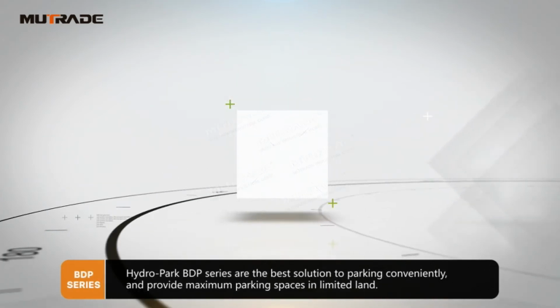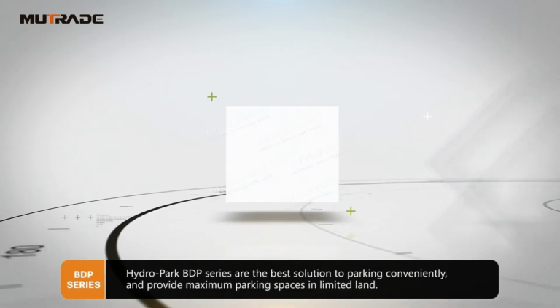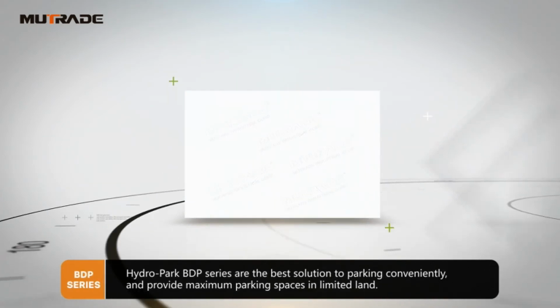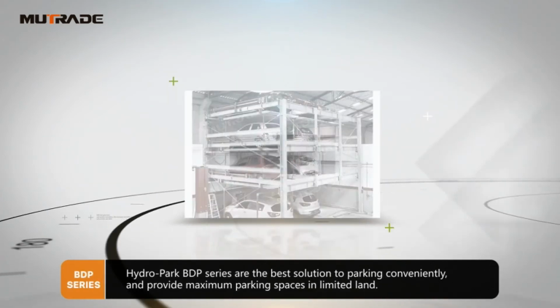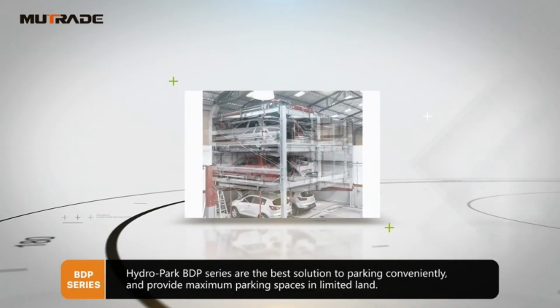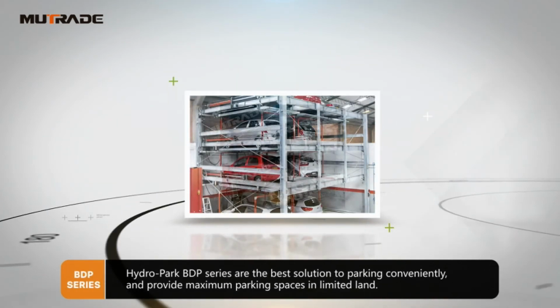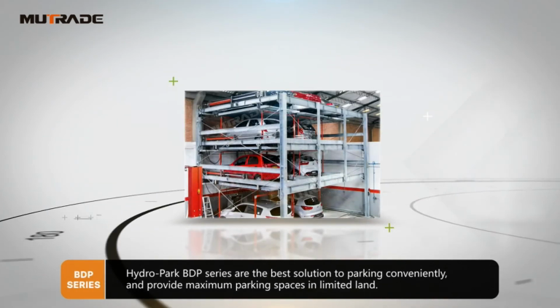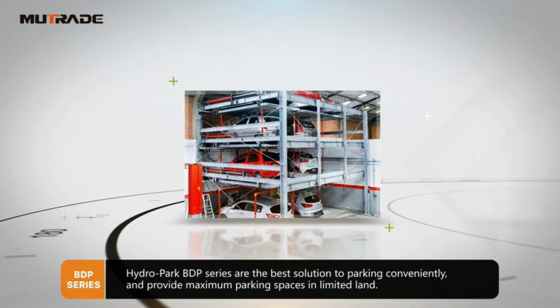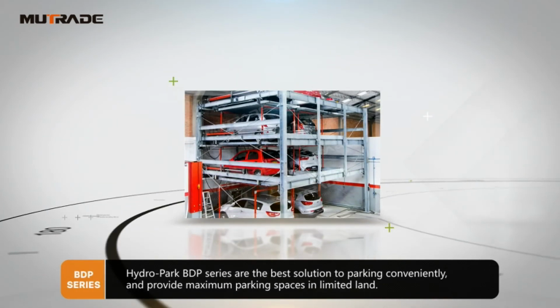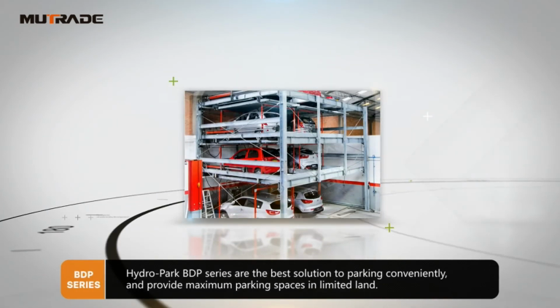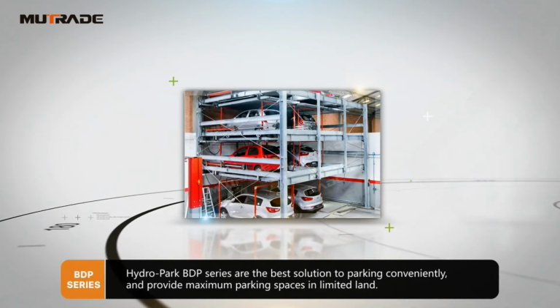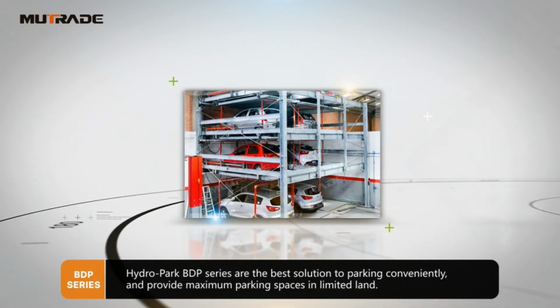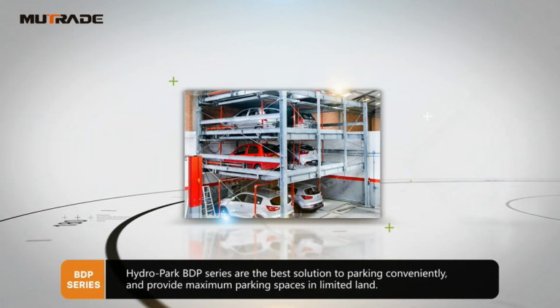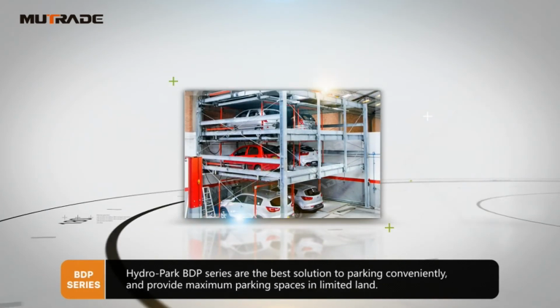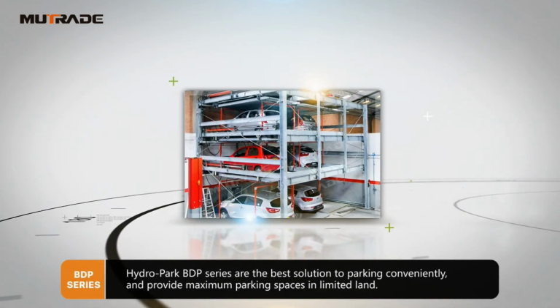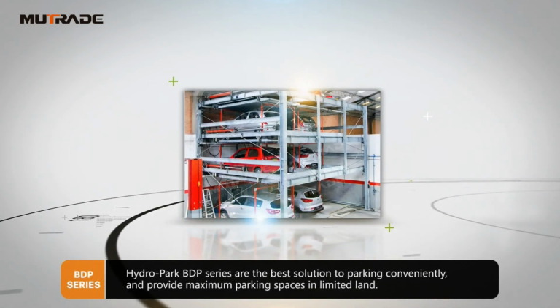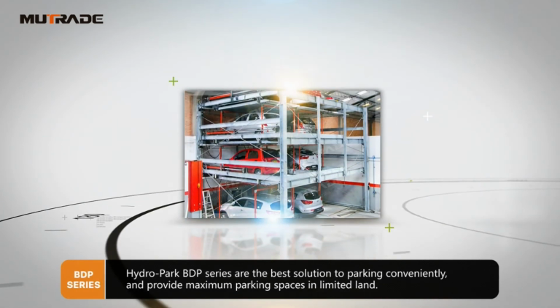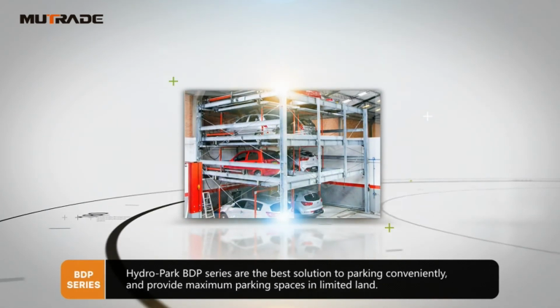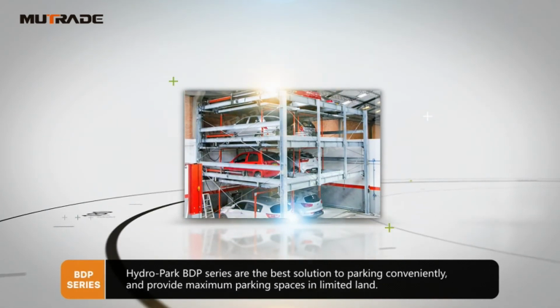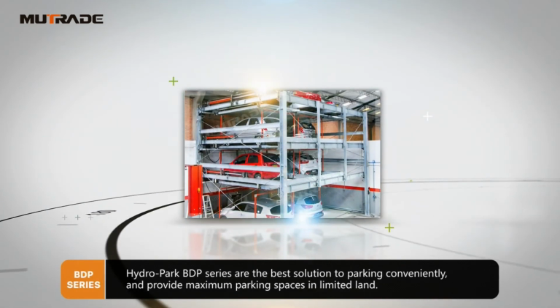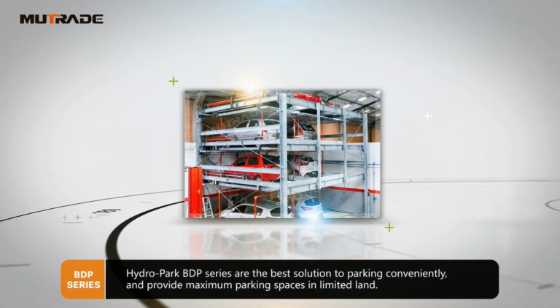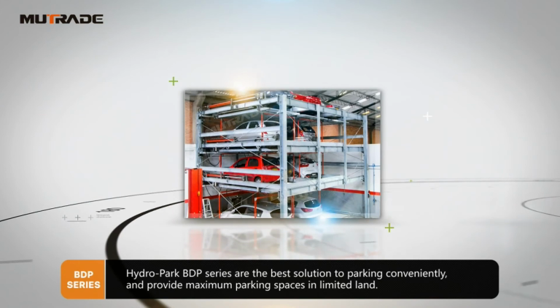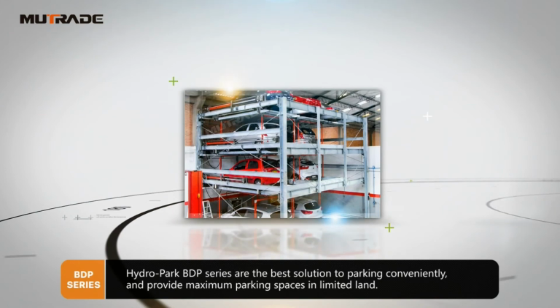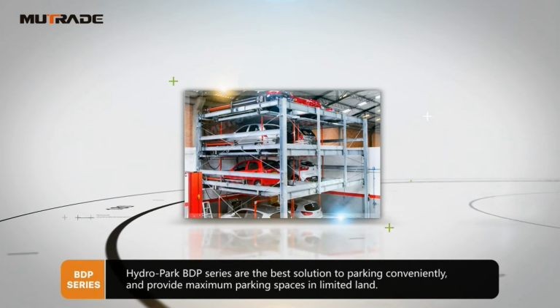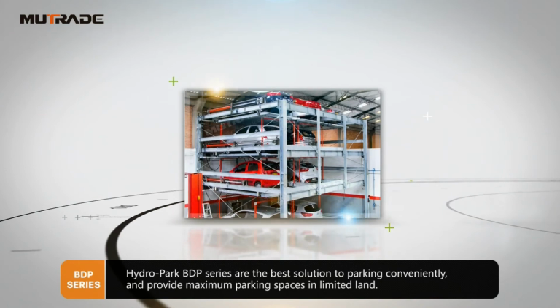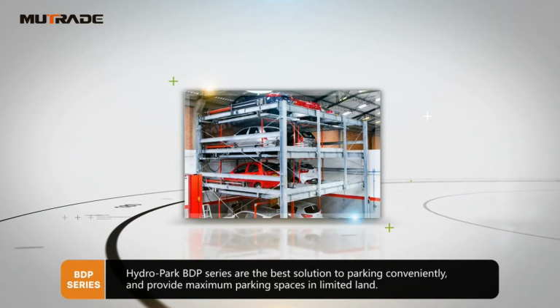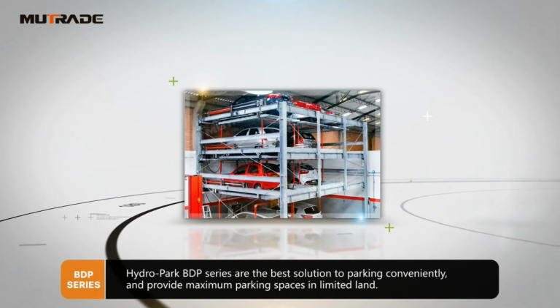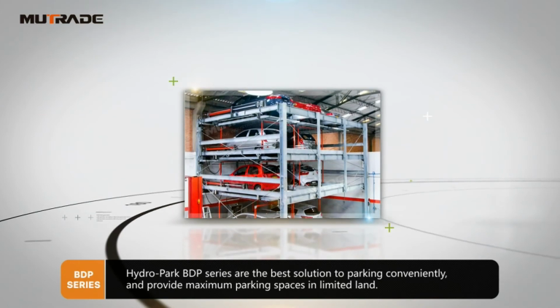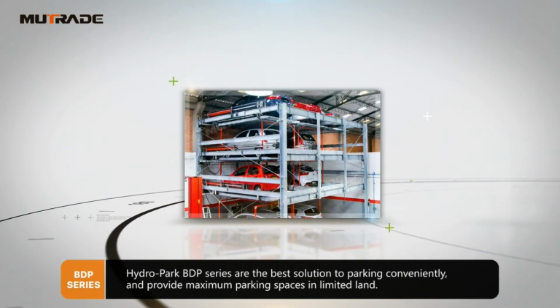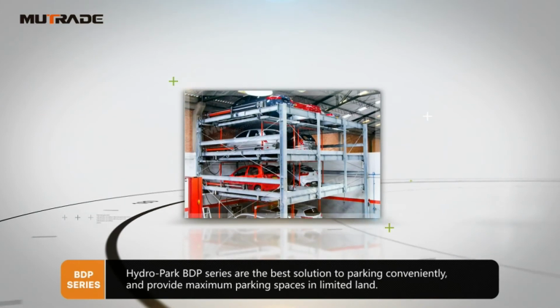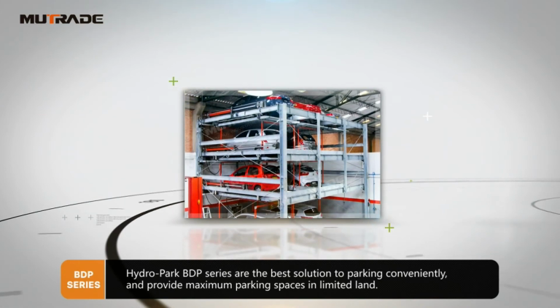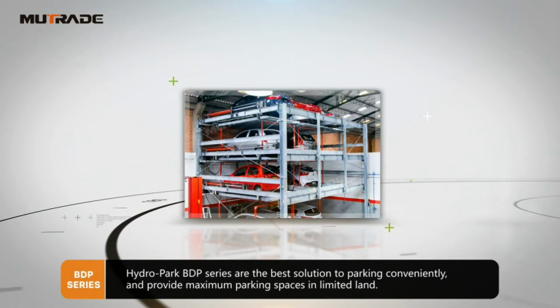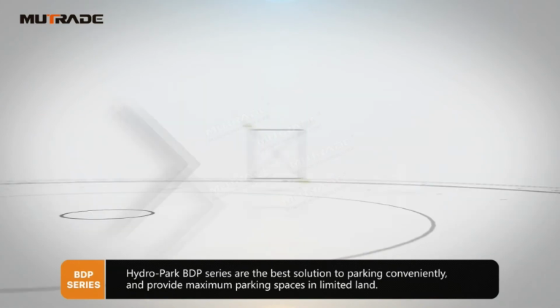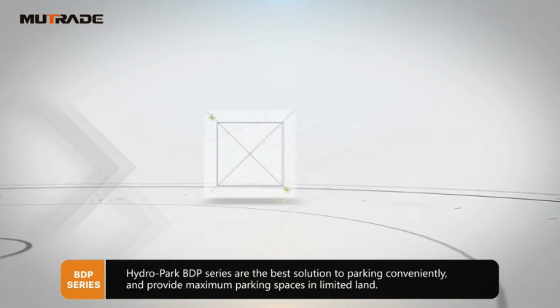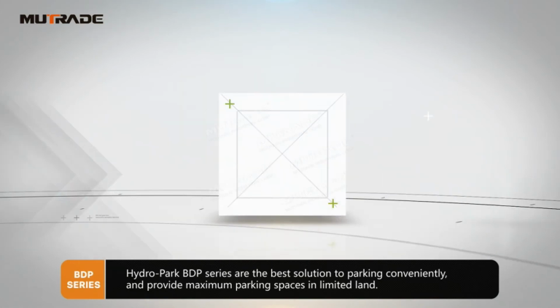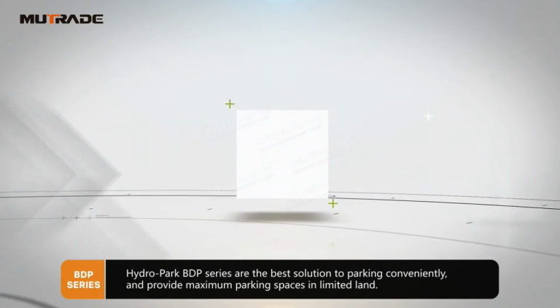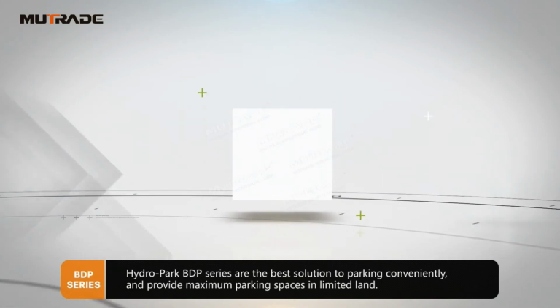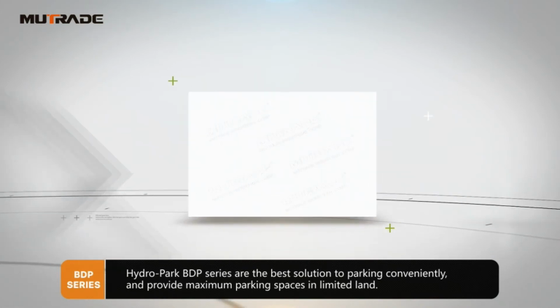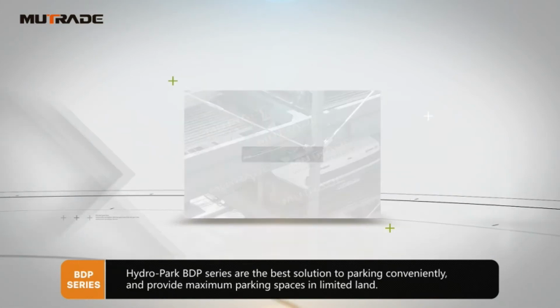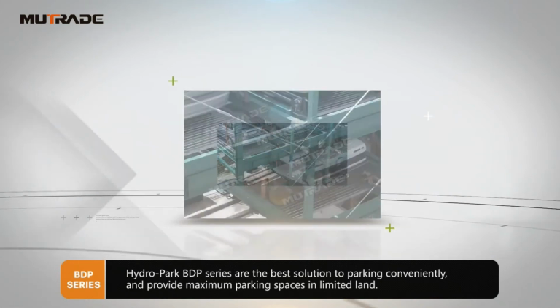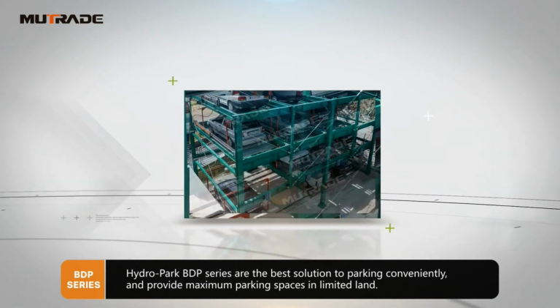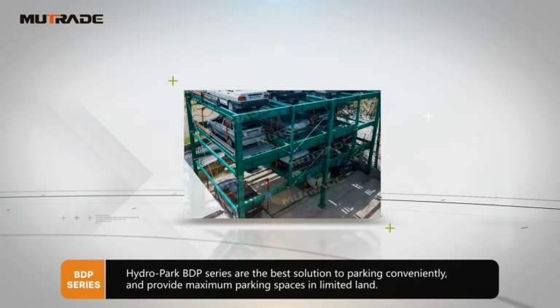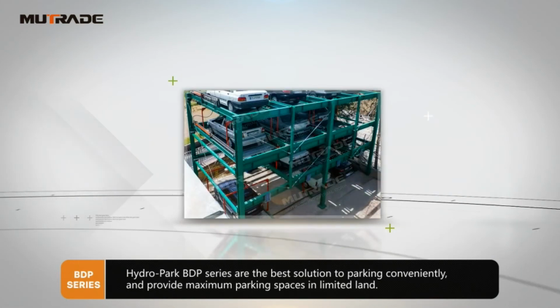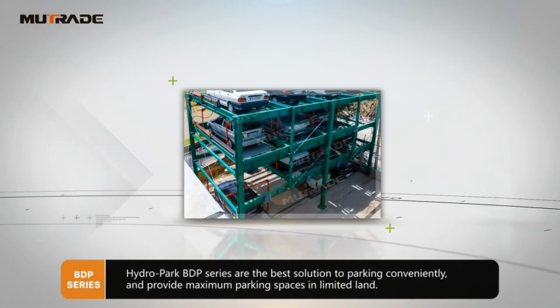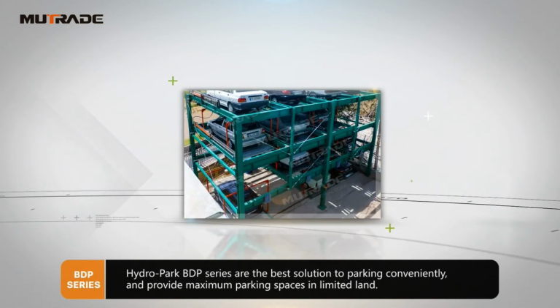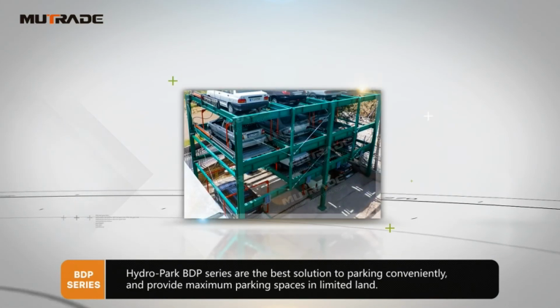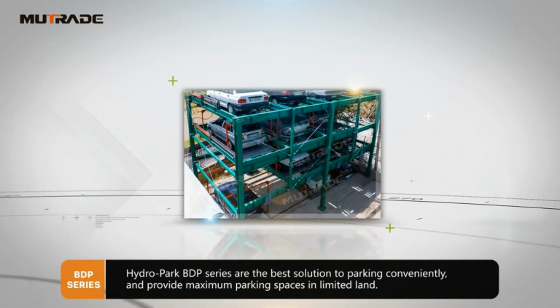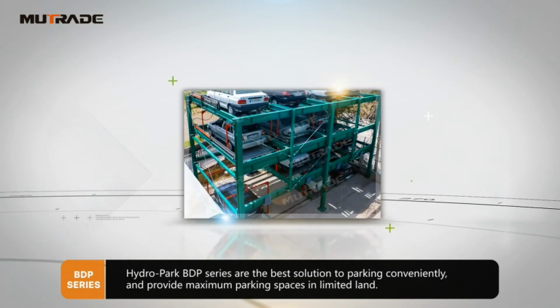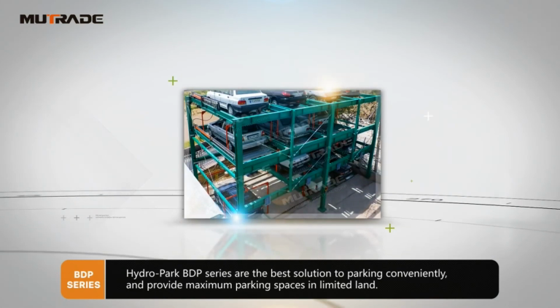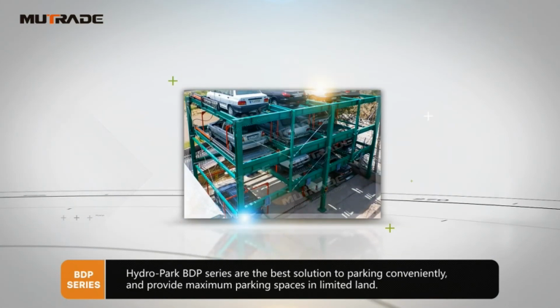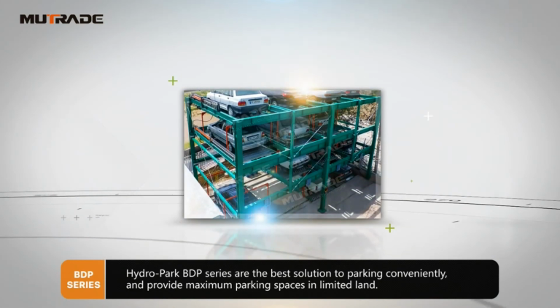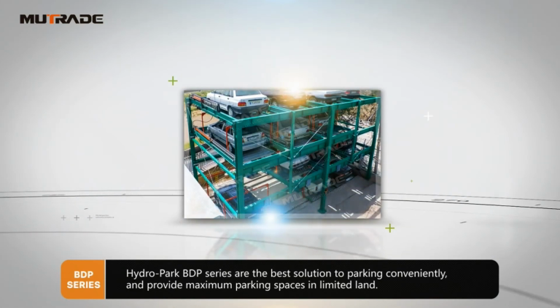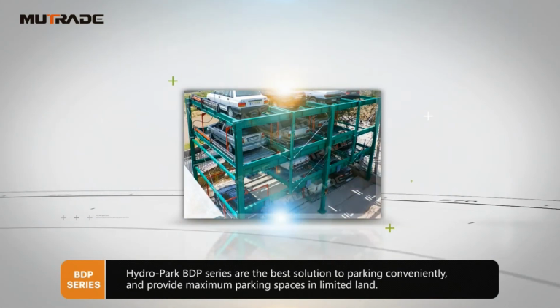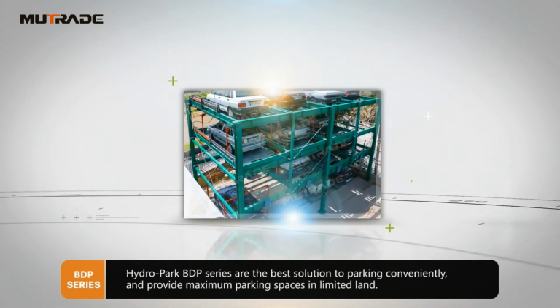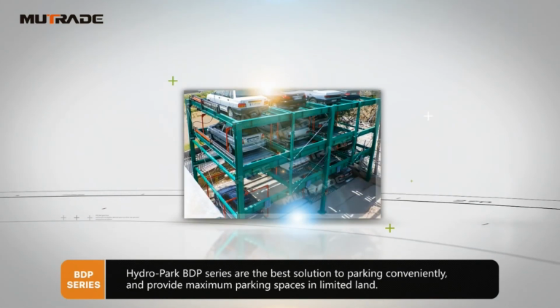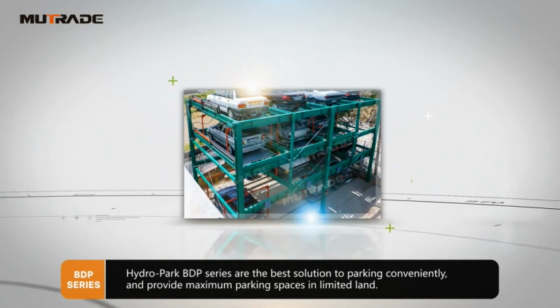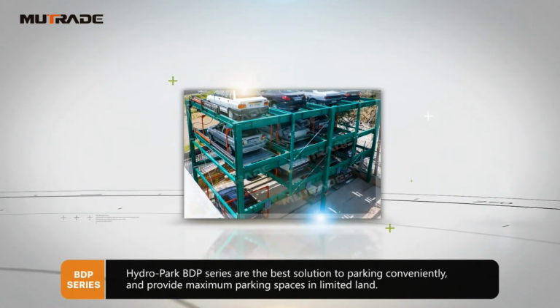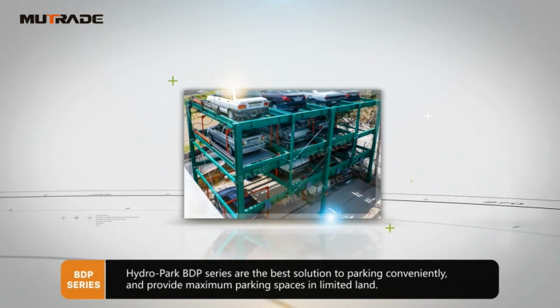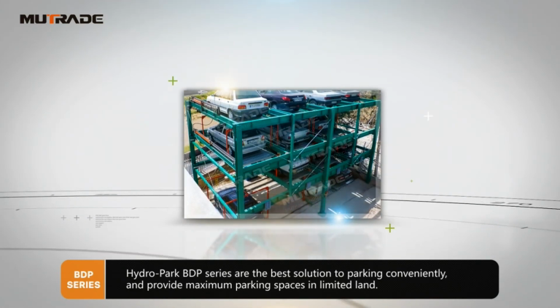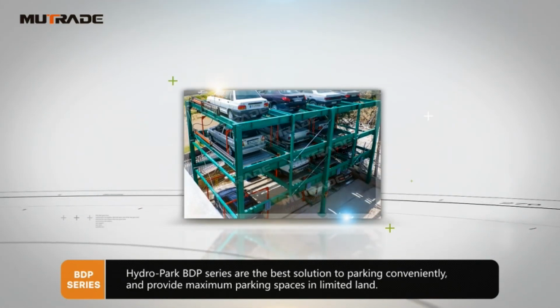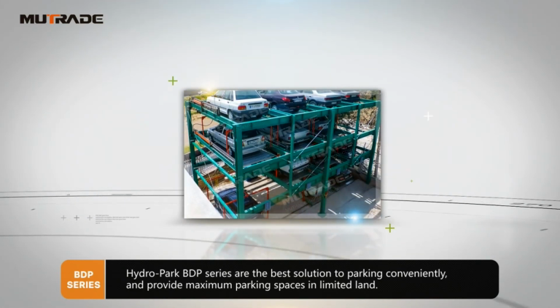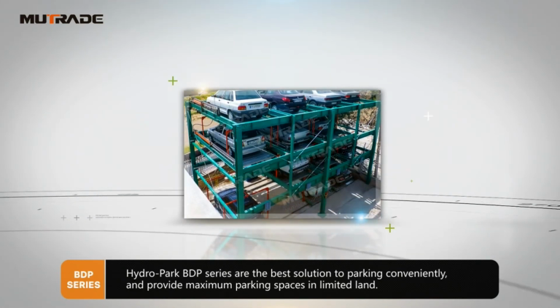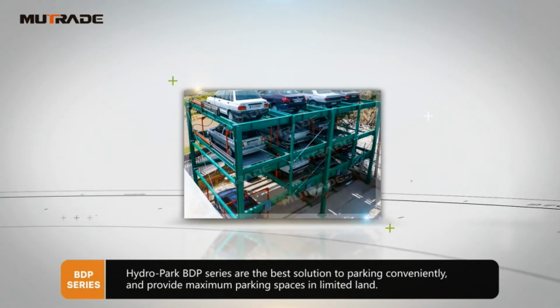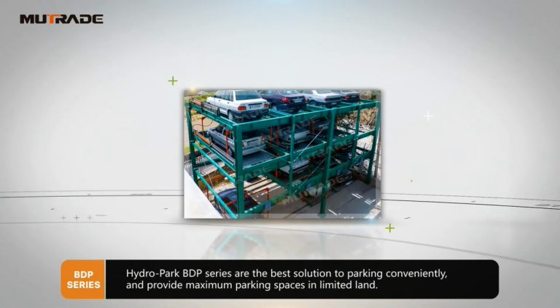Hydro Park BDP Series are the best solution to parking conveniently and provide maximum parking spaces in limited land.